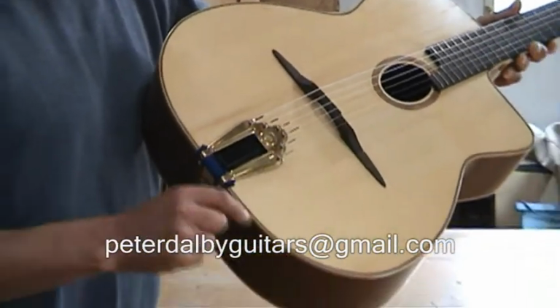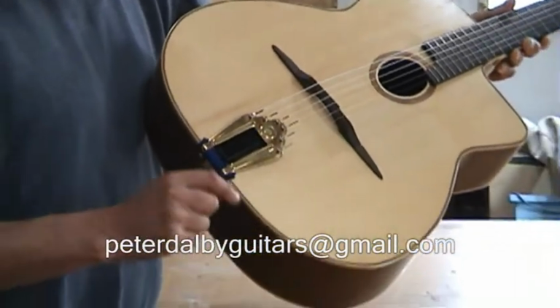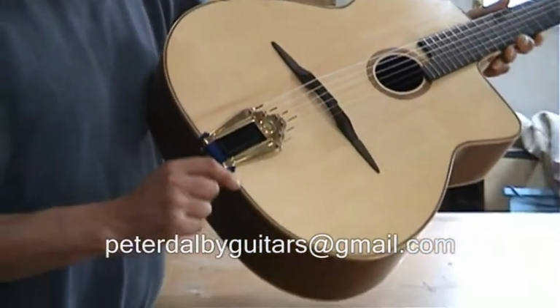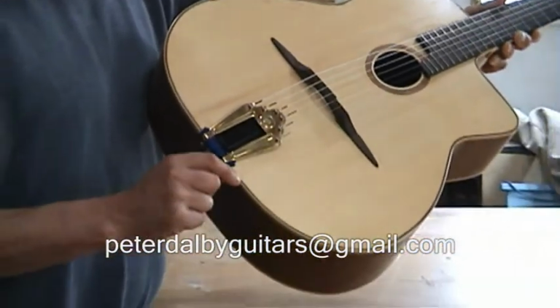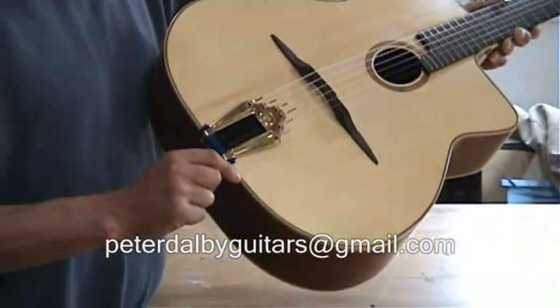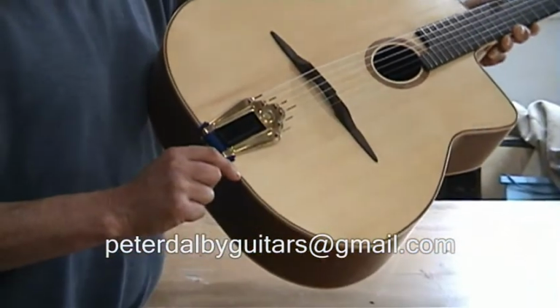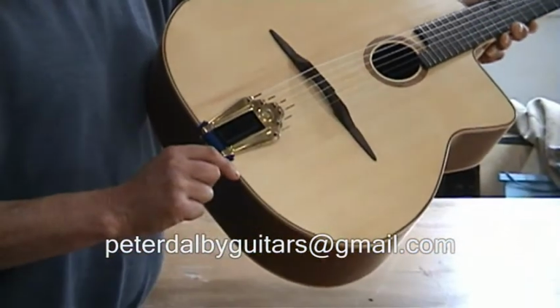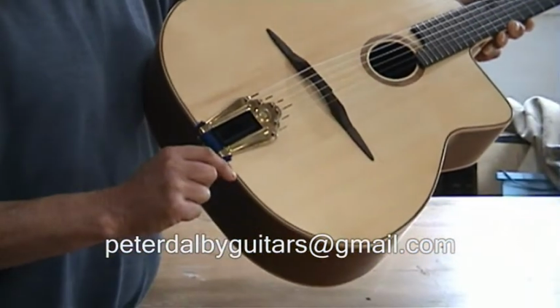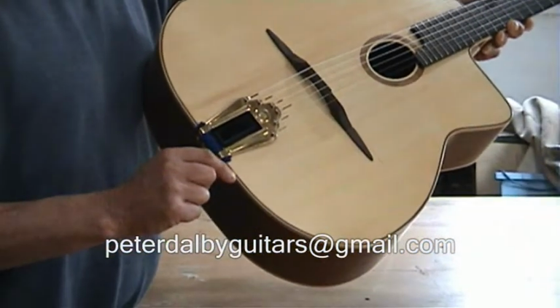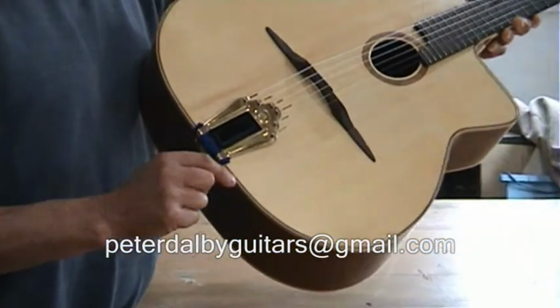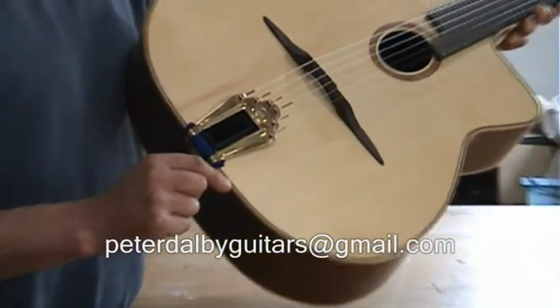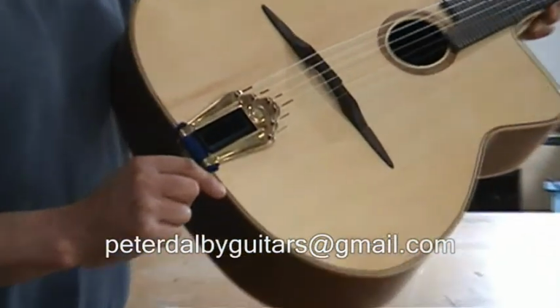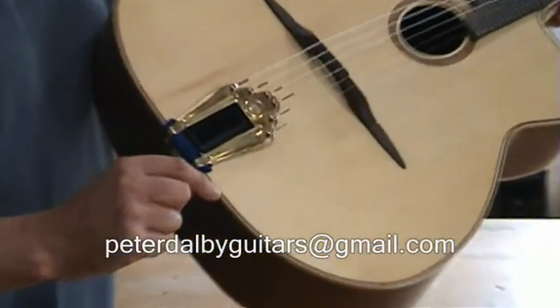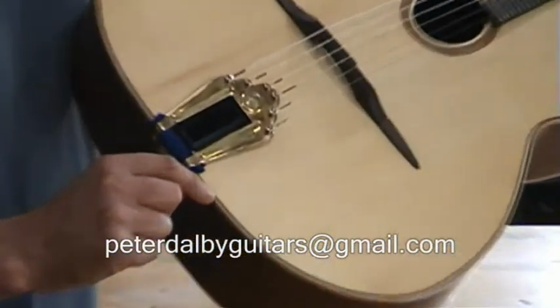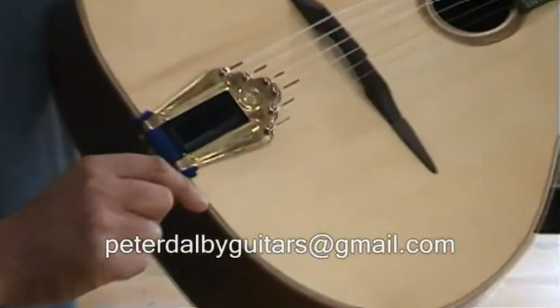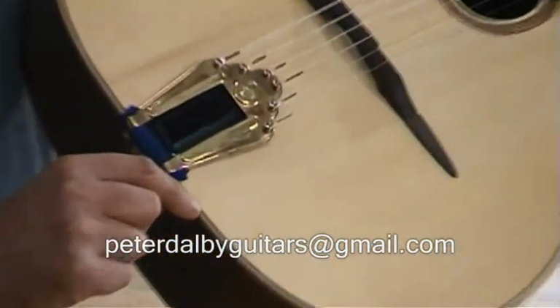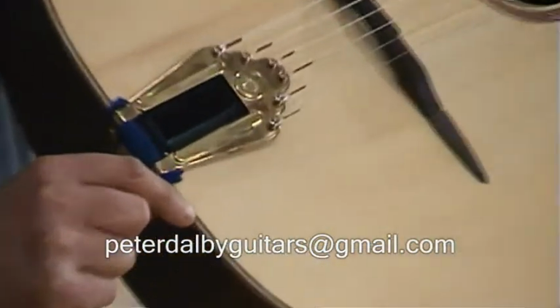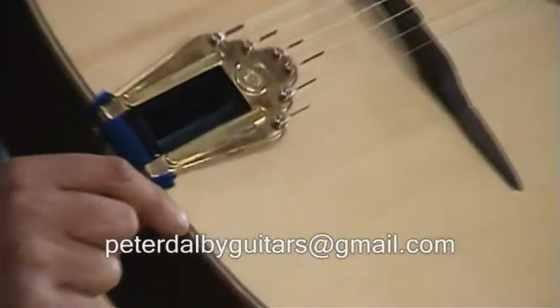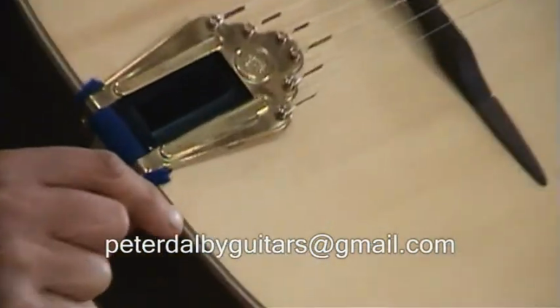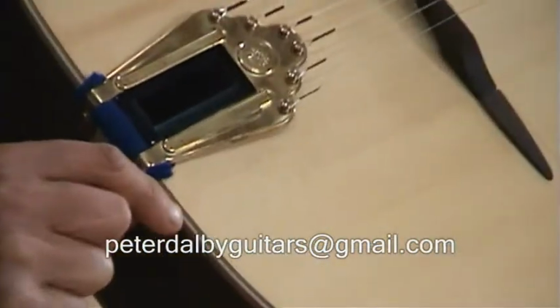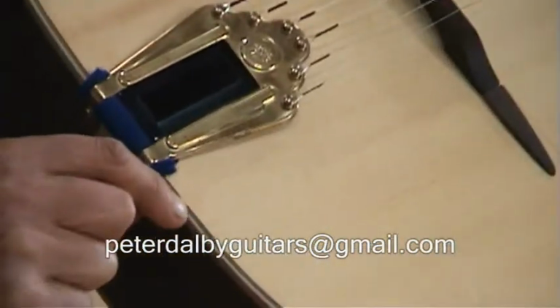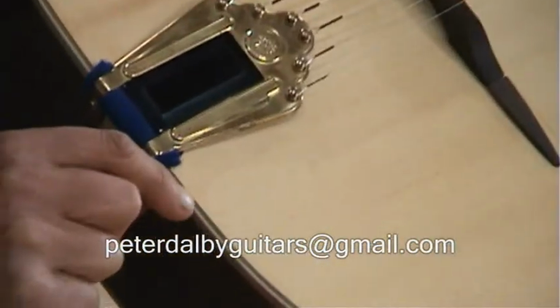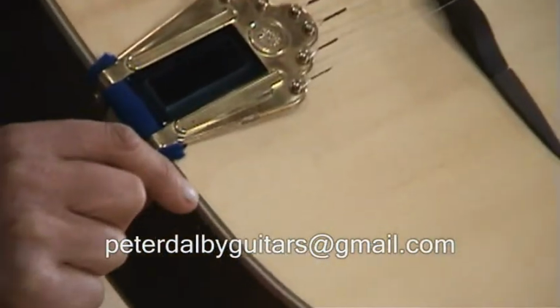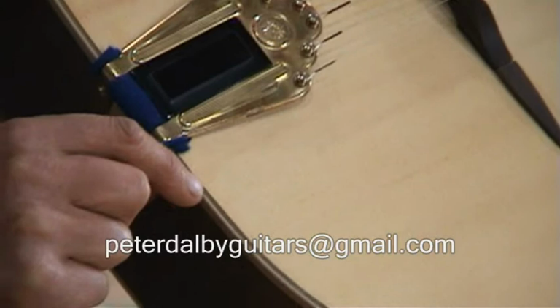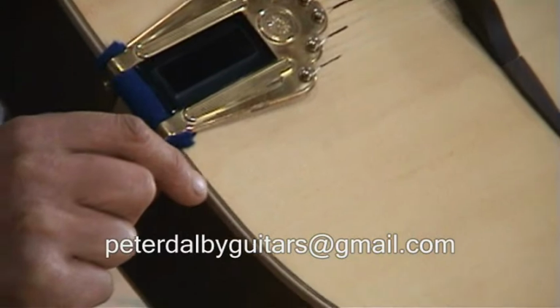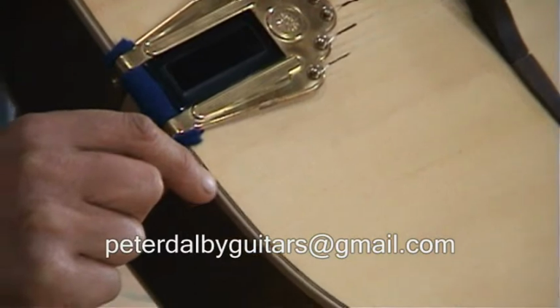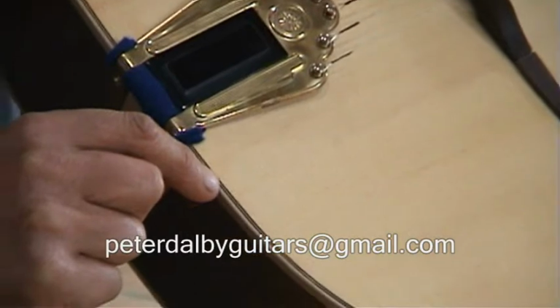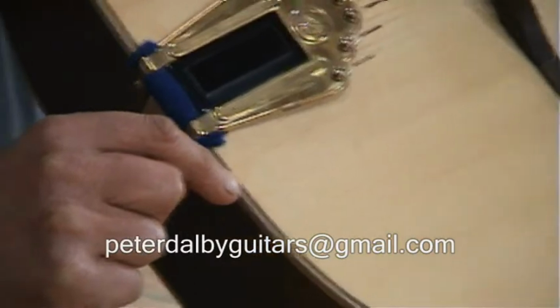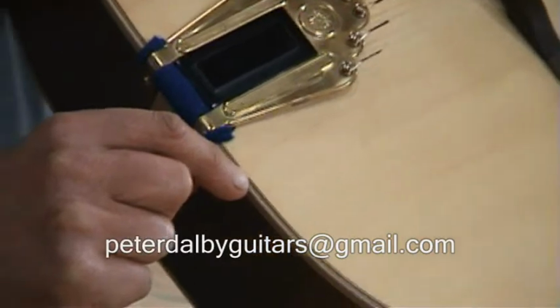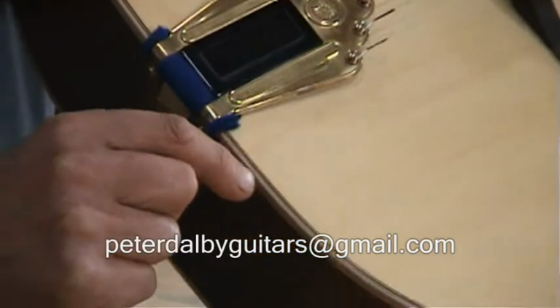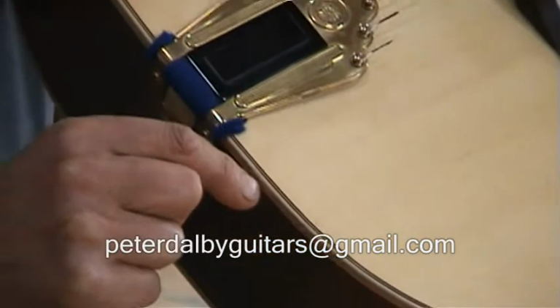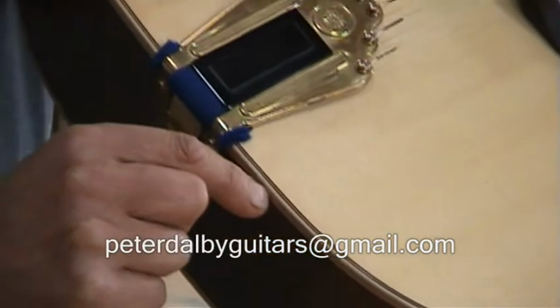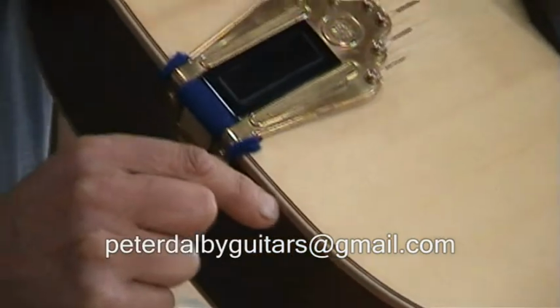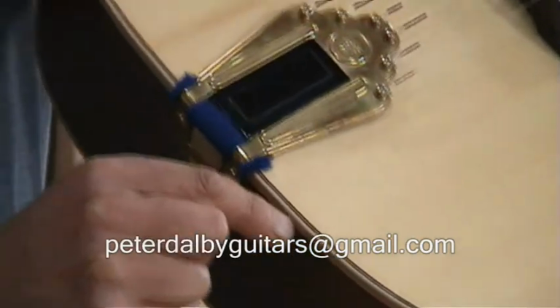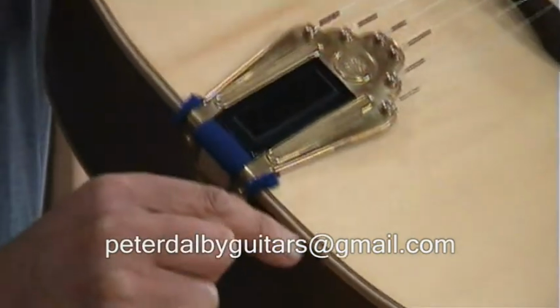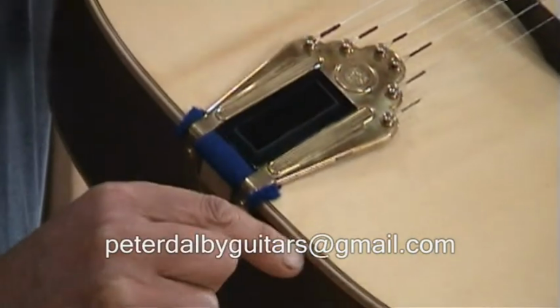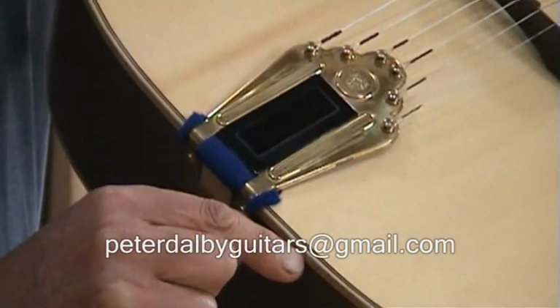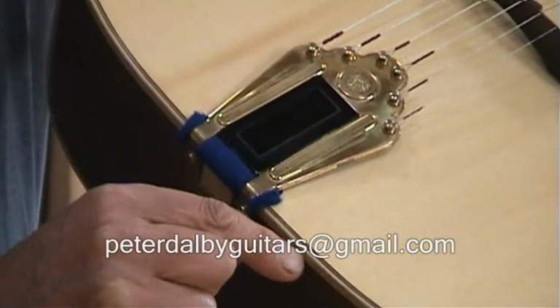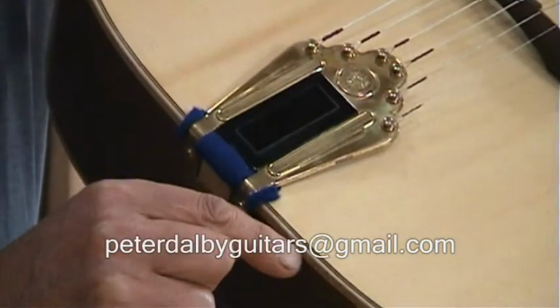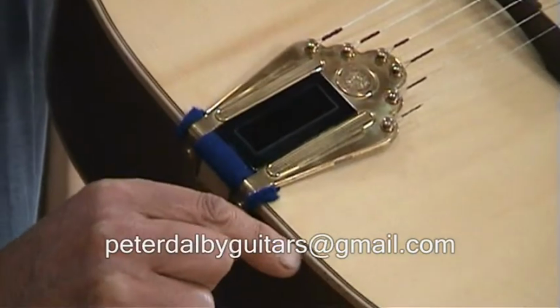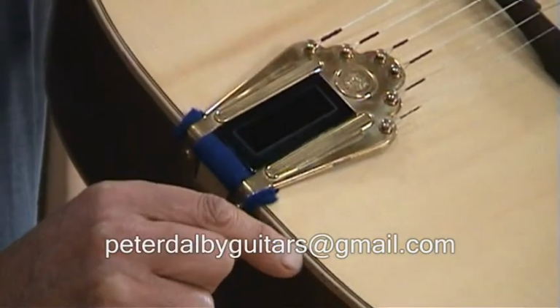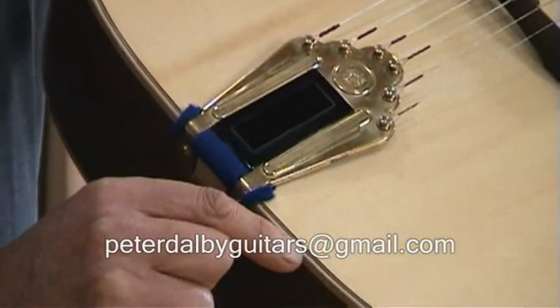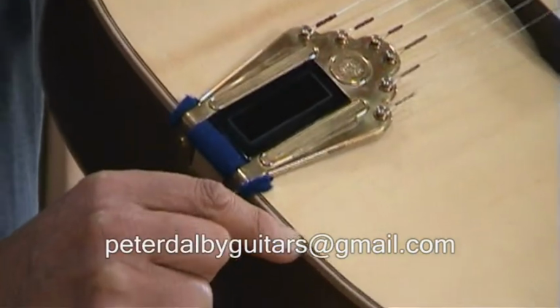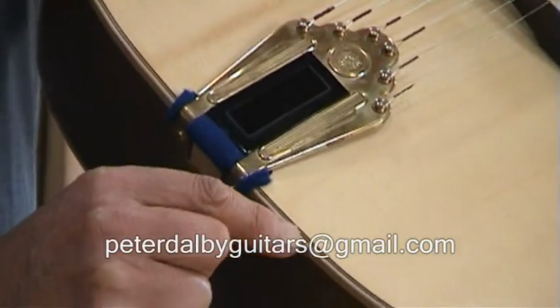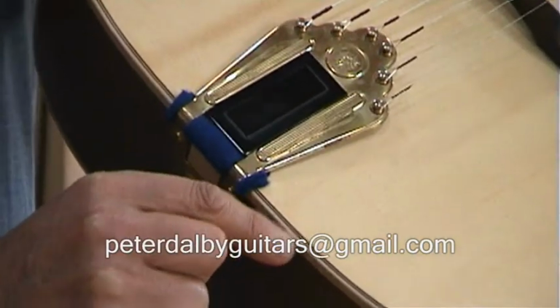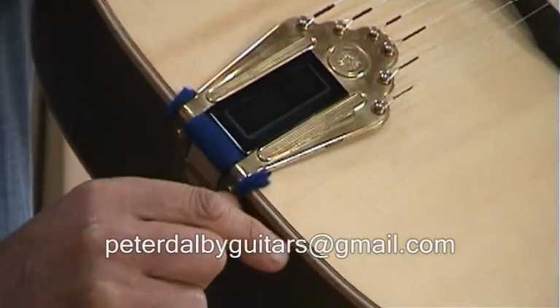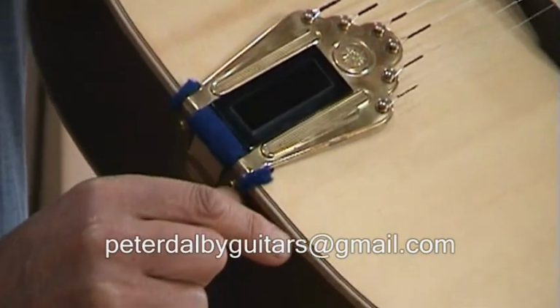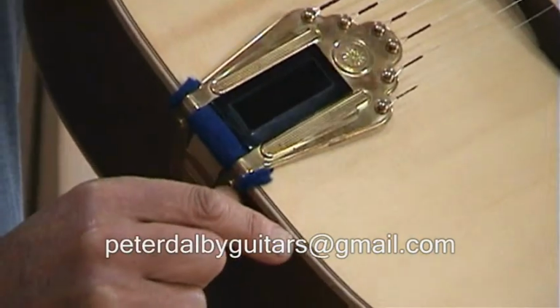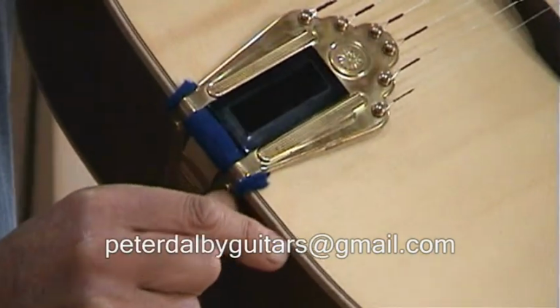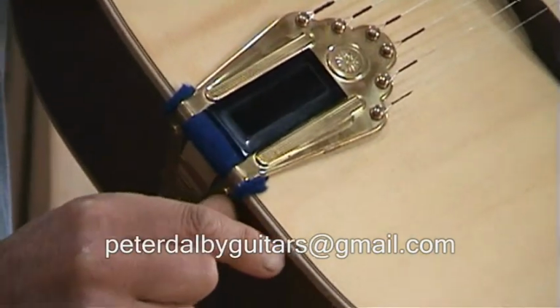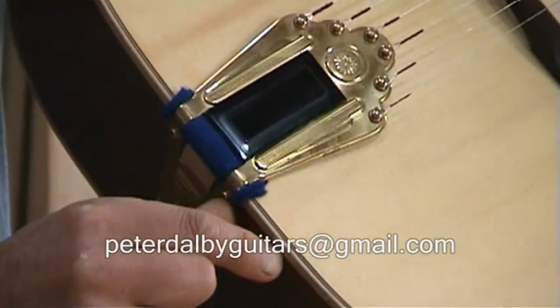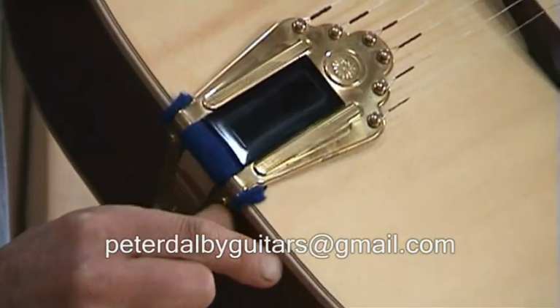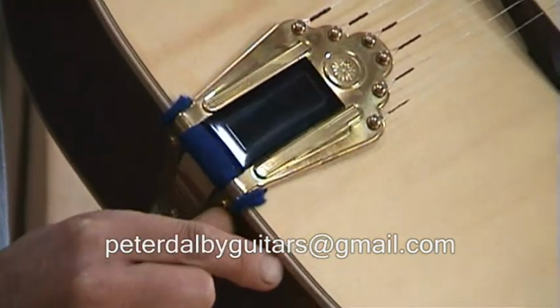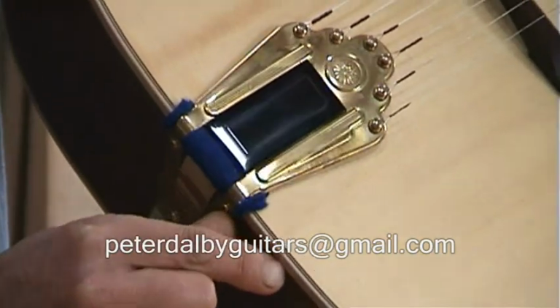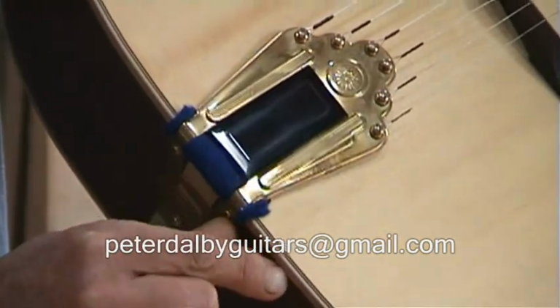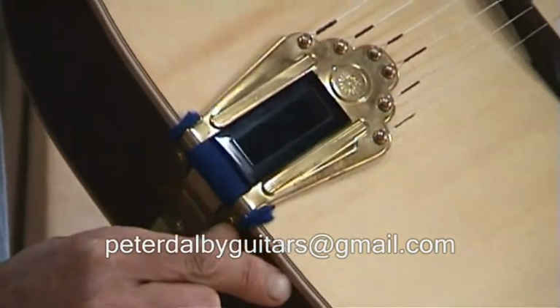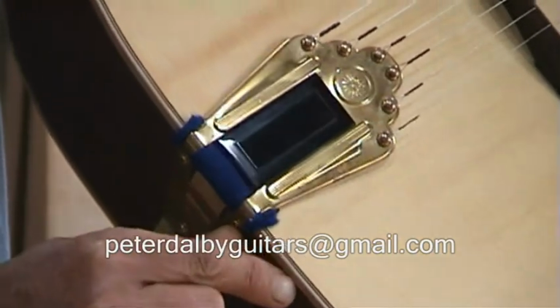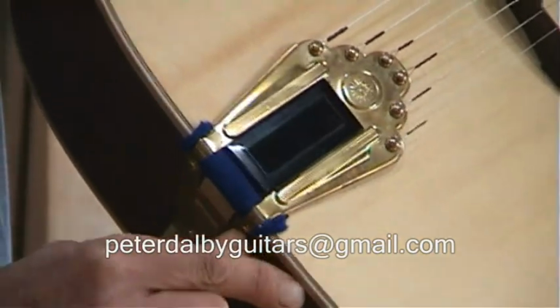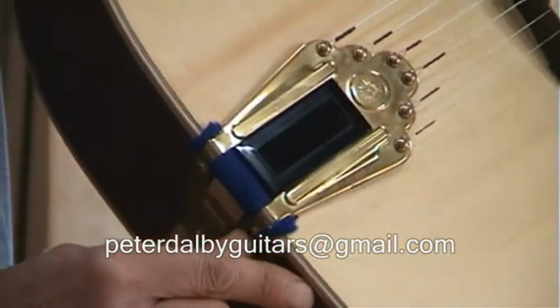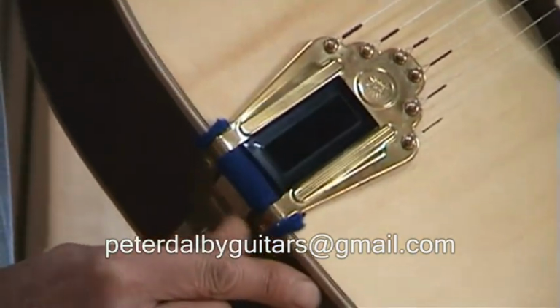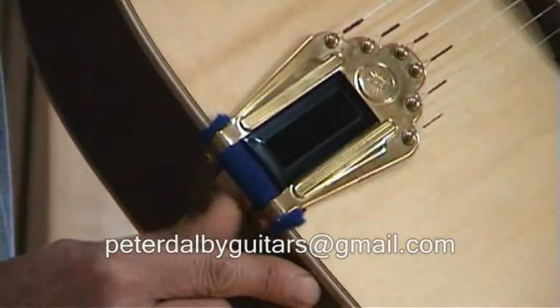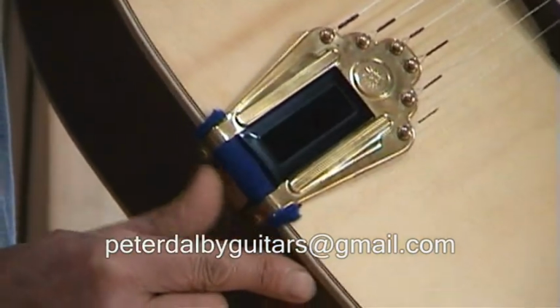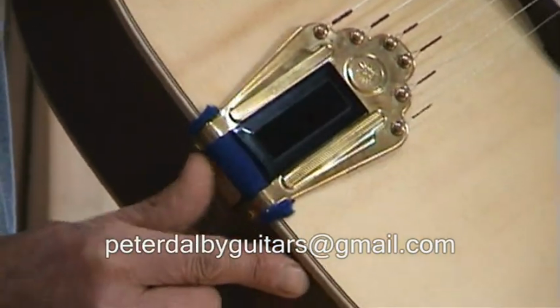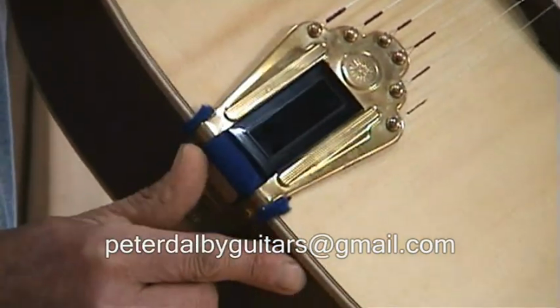This is the guitar that I play Rue de Pierre Part 2 on the other YouTube video. Thanks for watching.